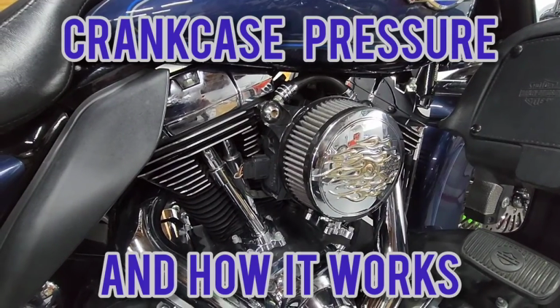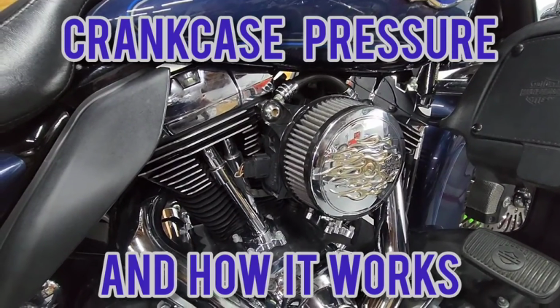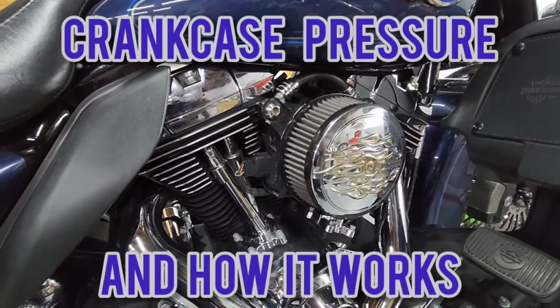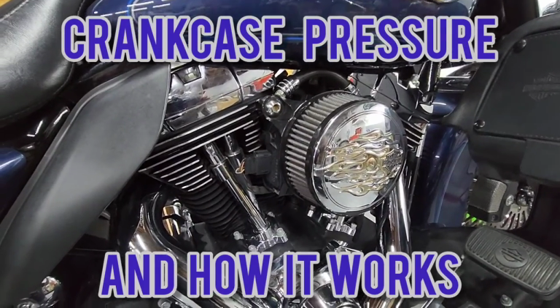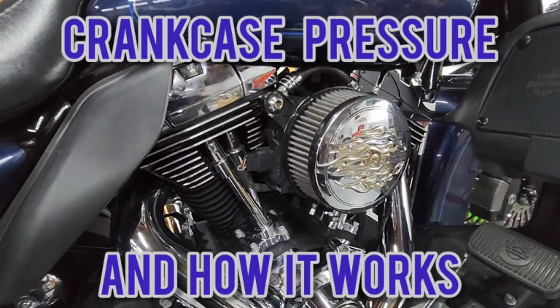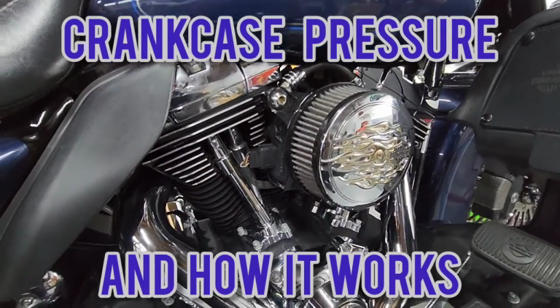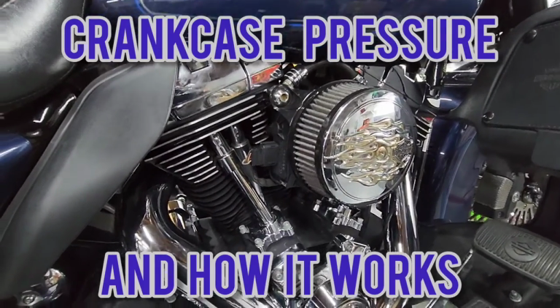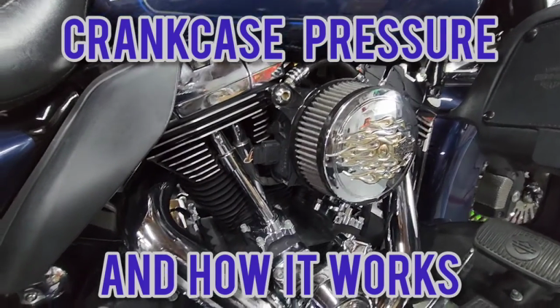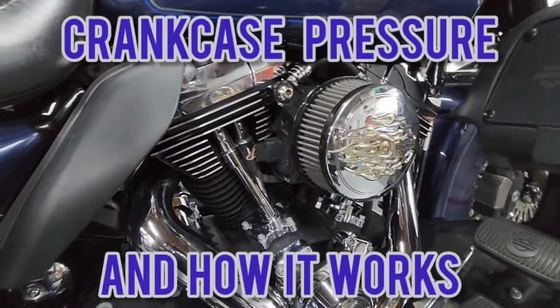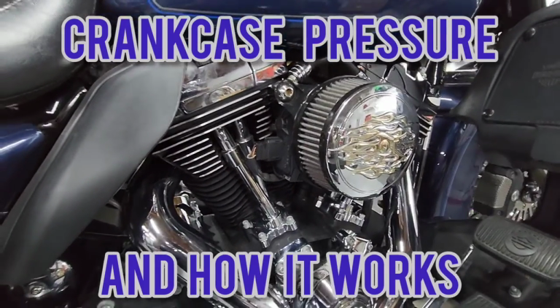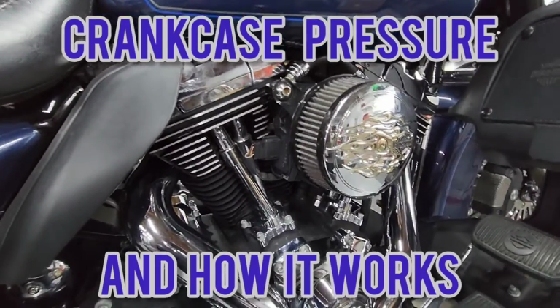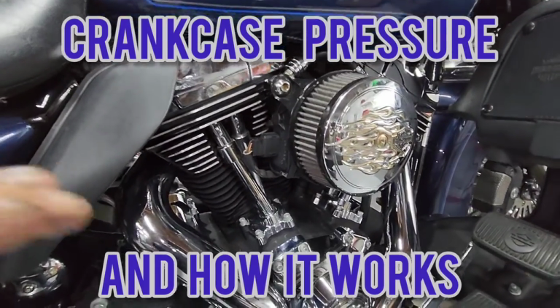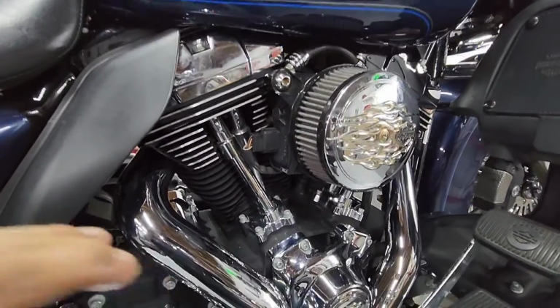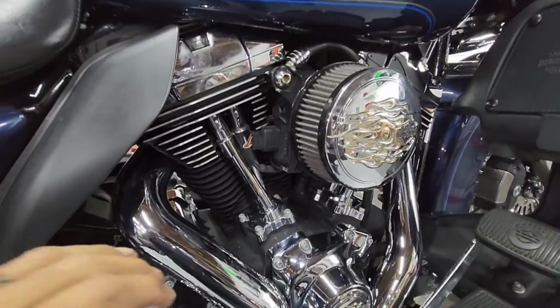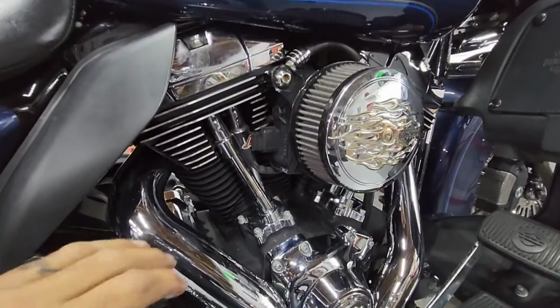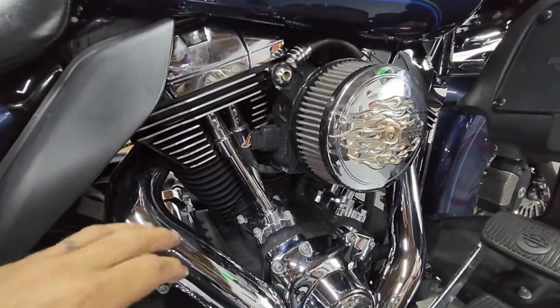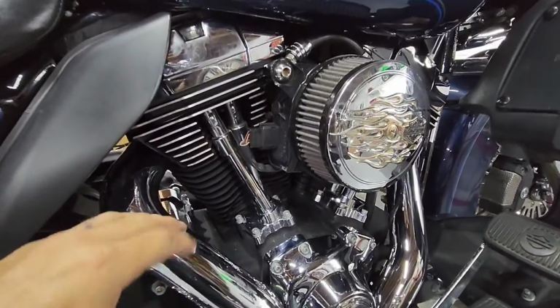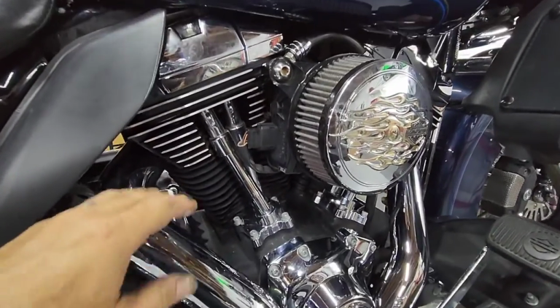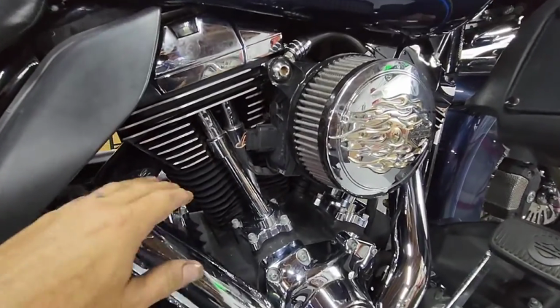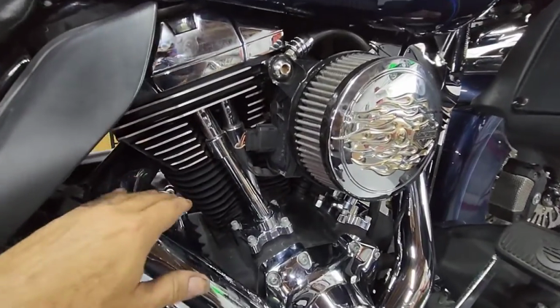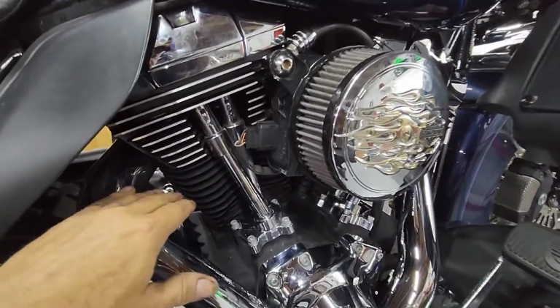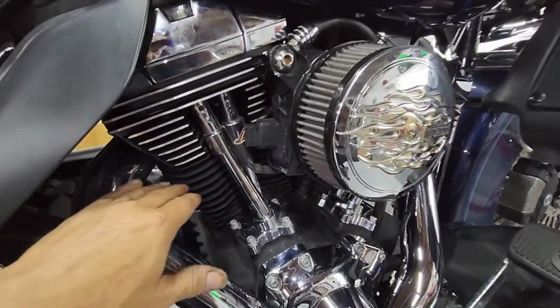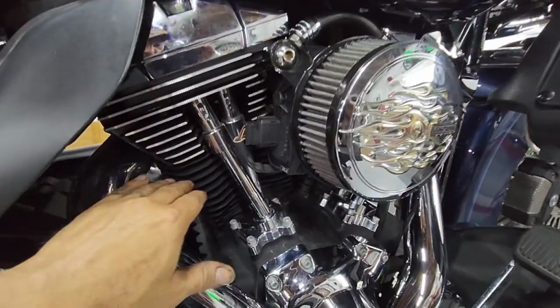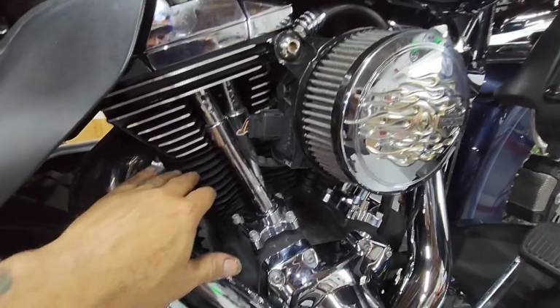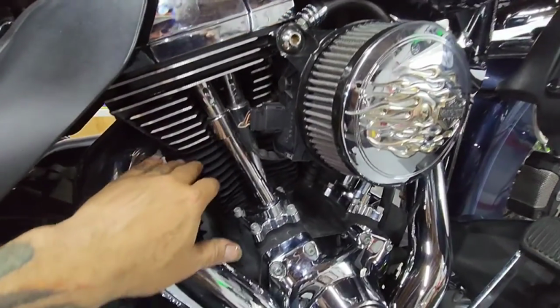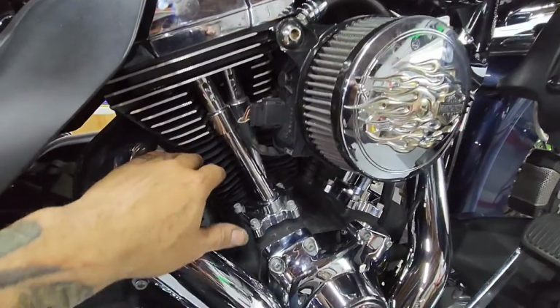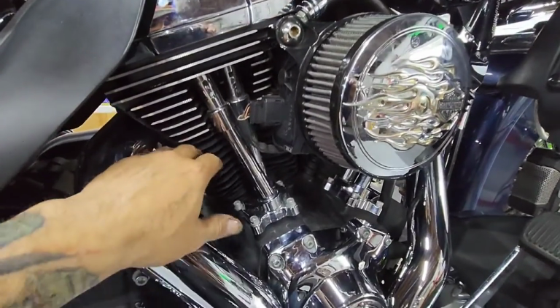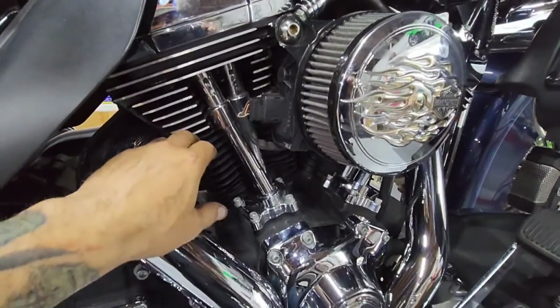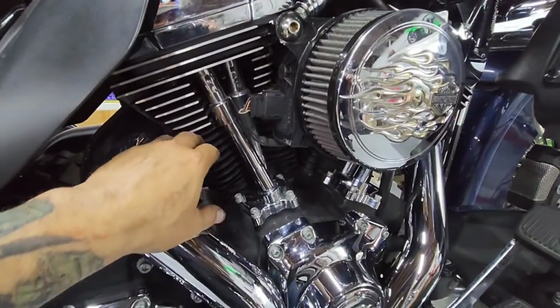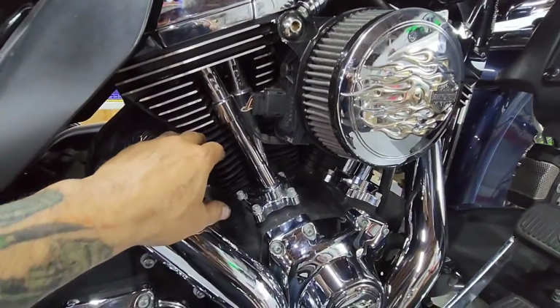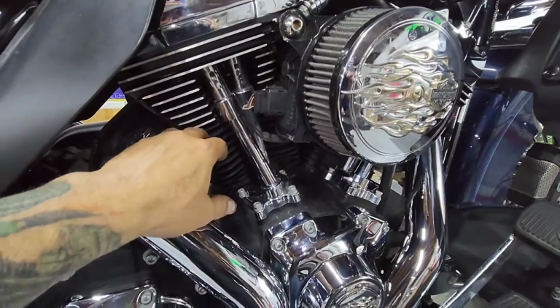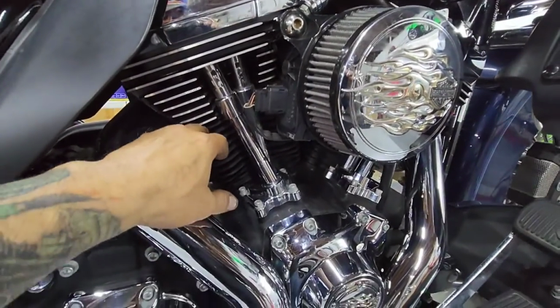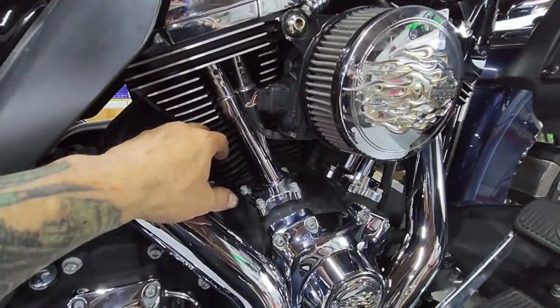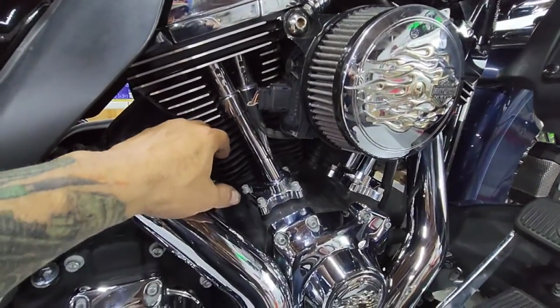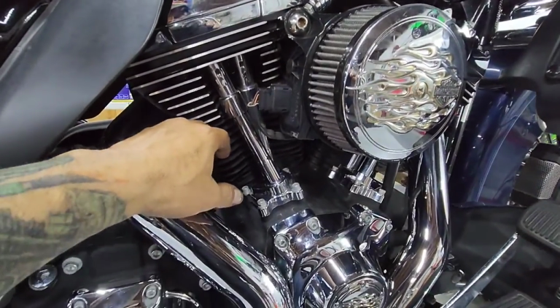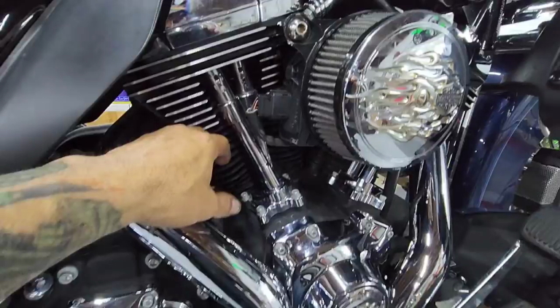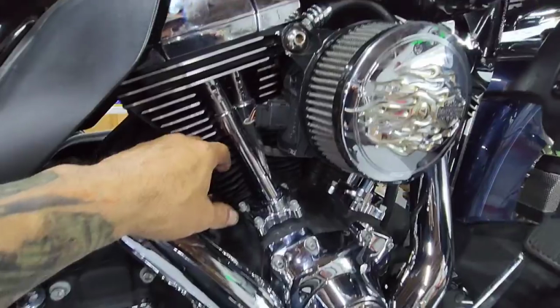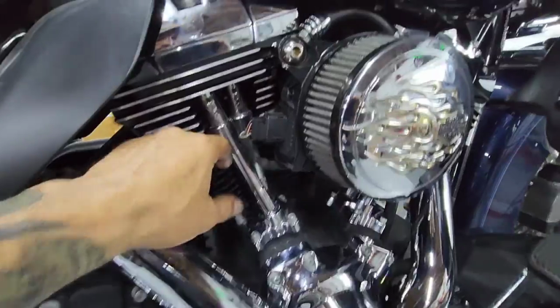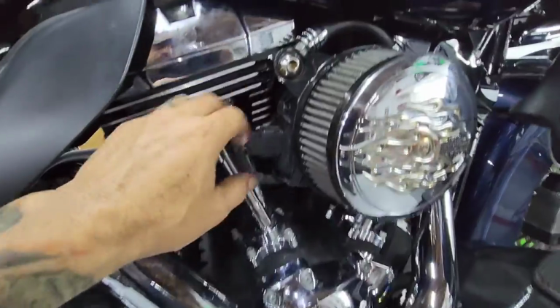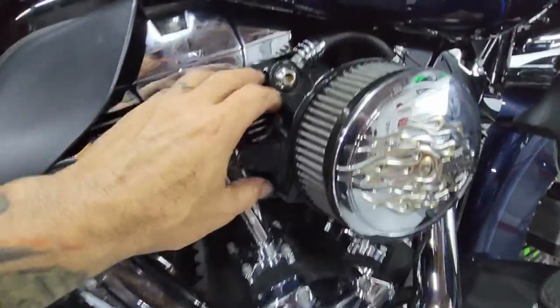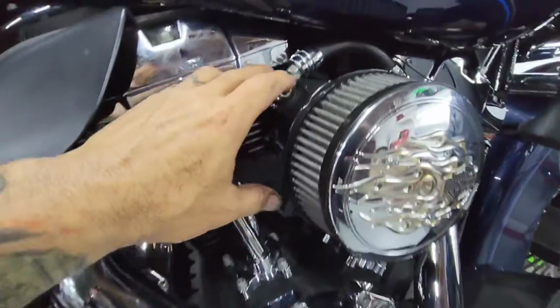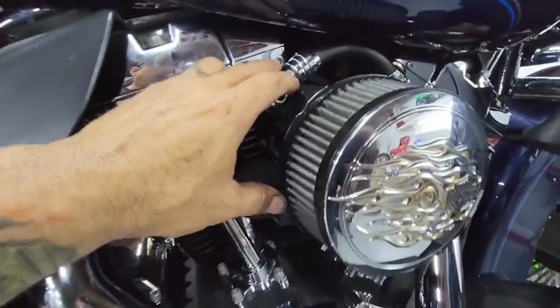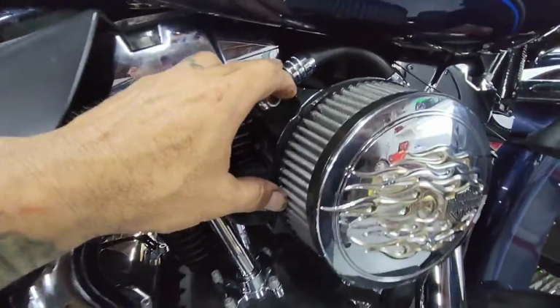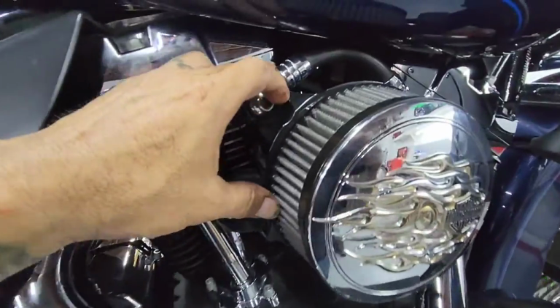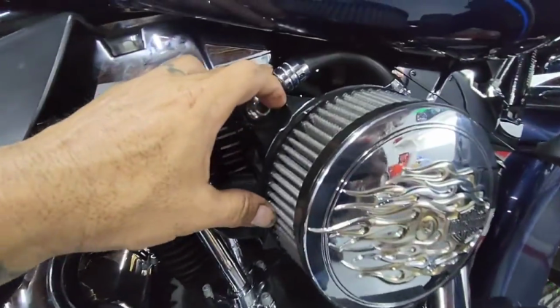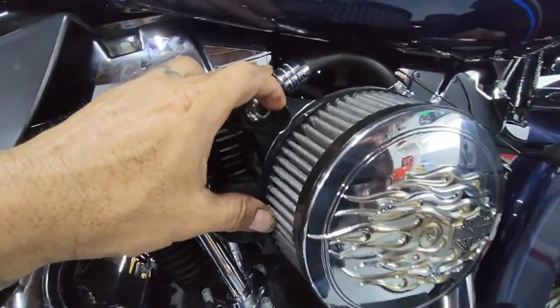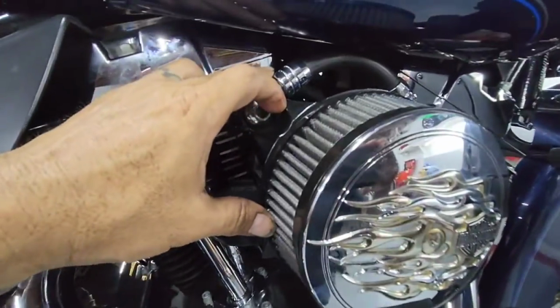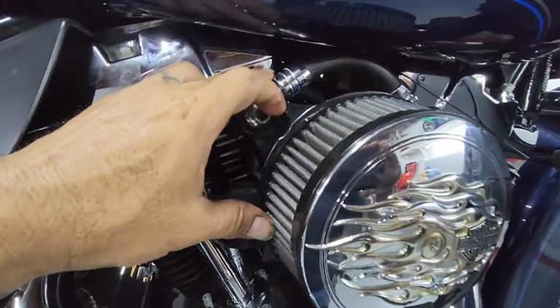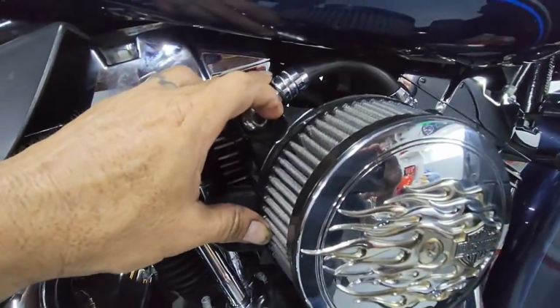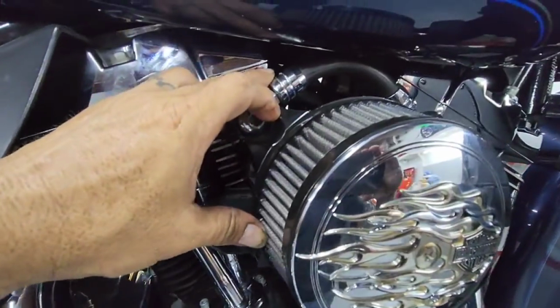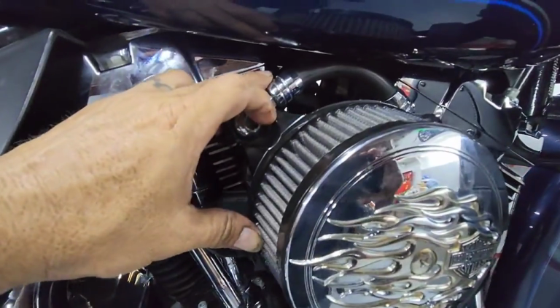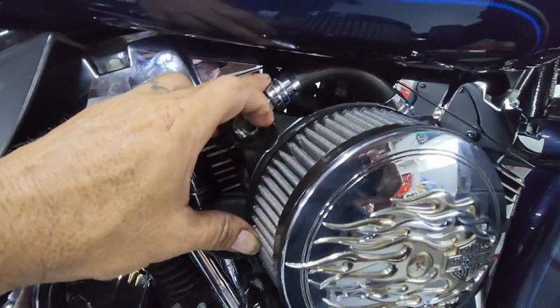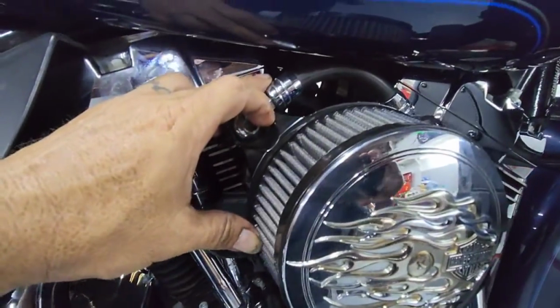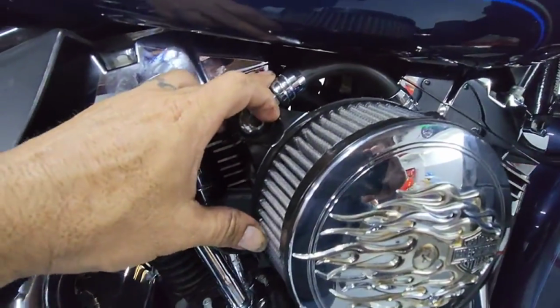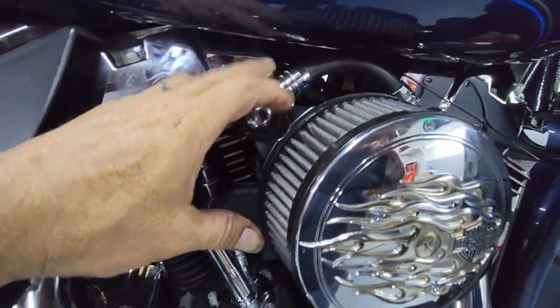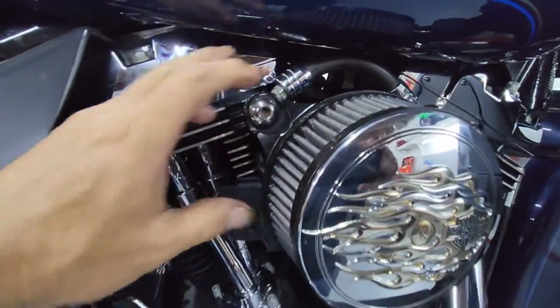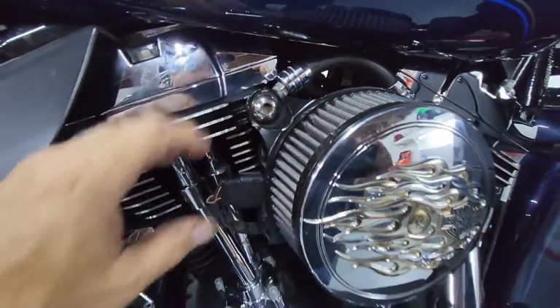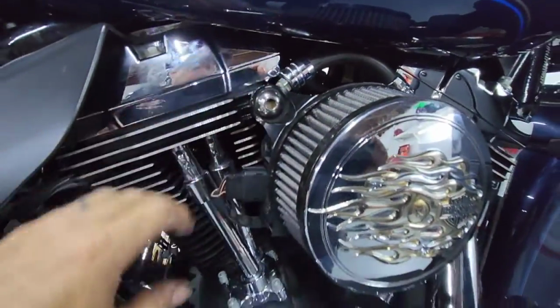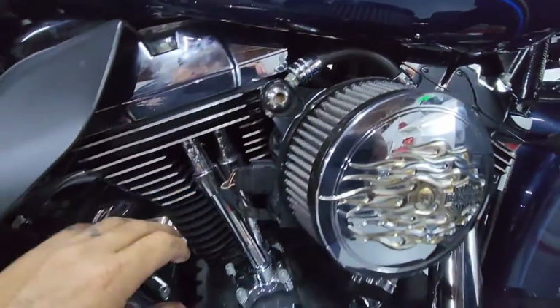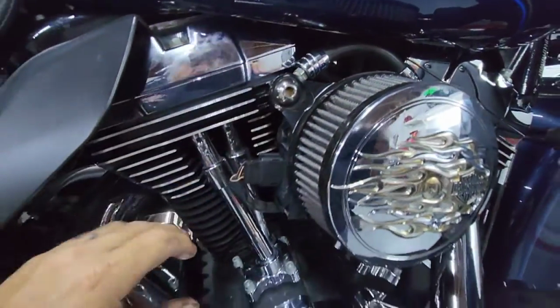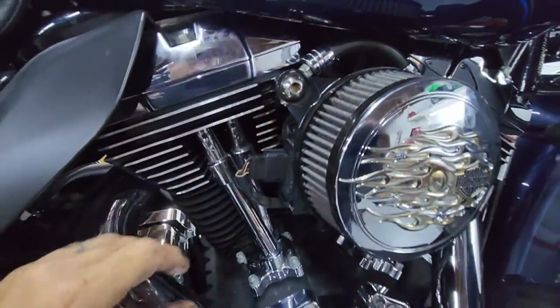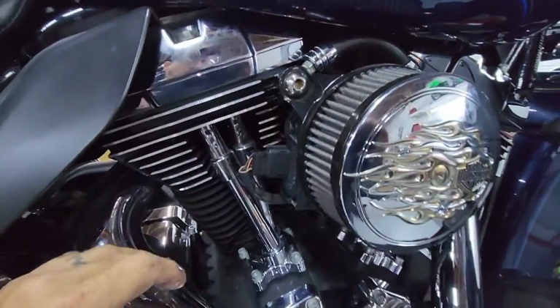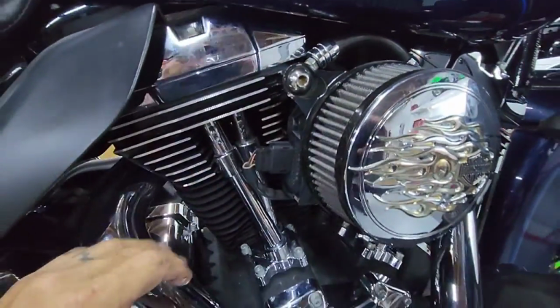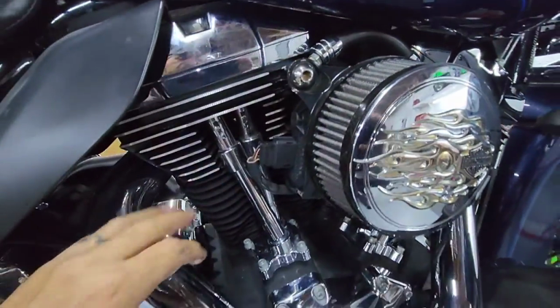Hey guys, I'd like to take the opportunity to talk to you about crankcase pressure and outside breathers and how it works.